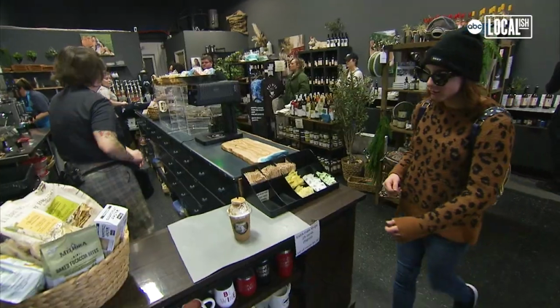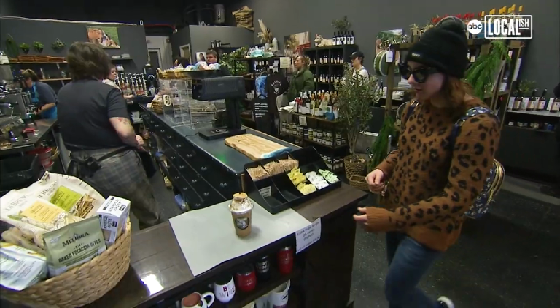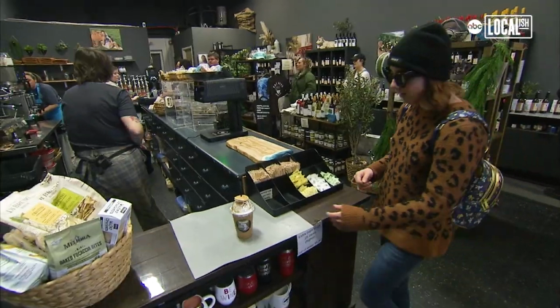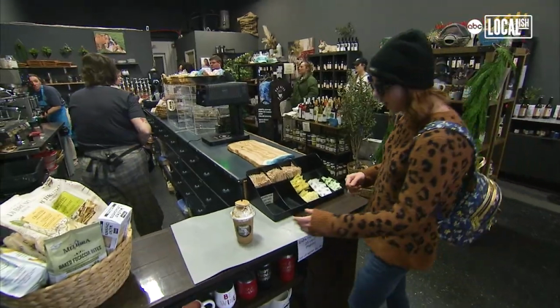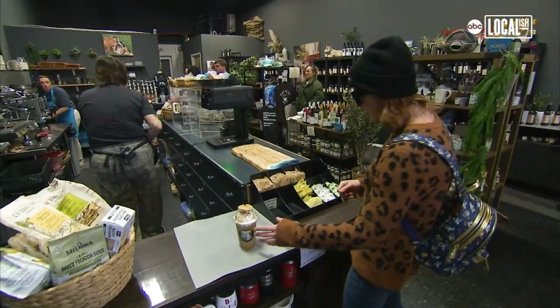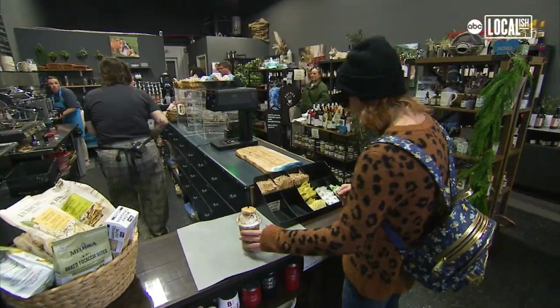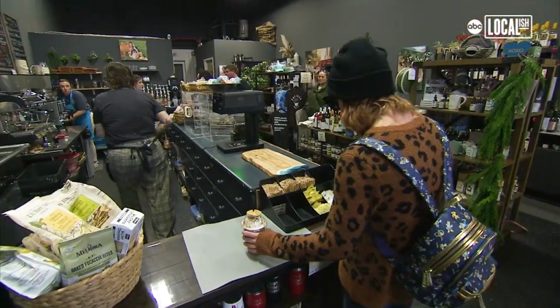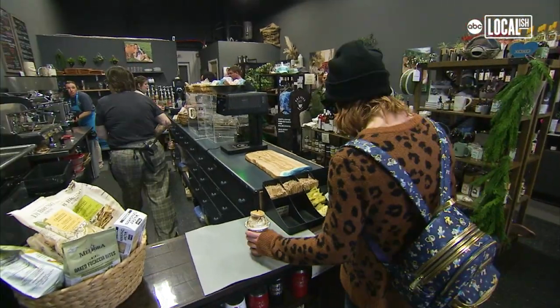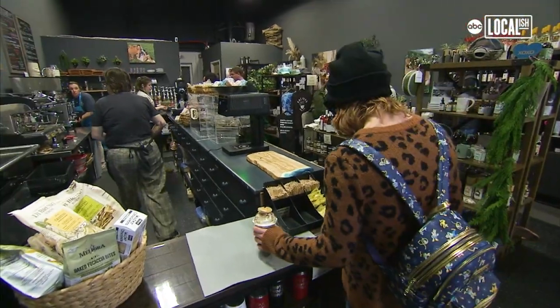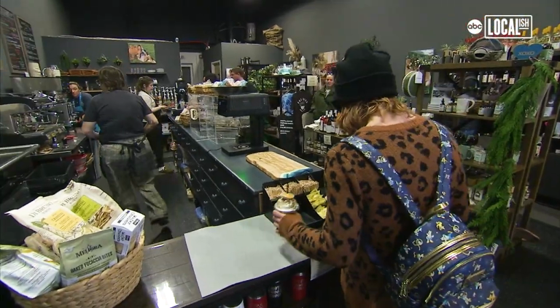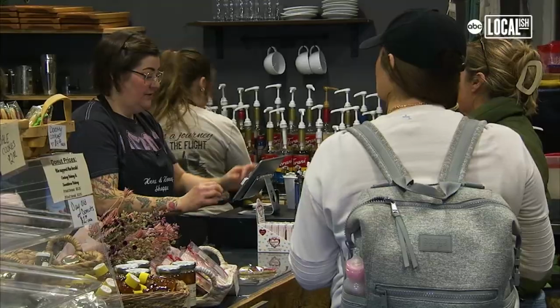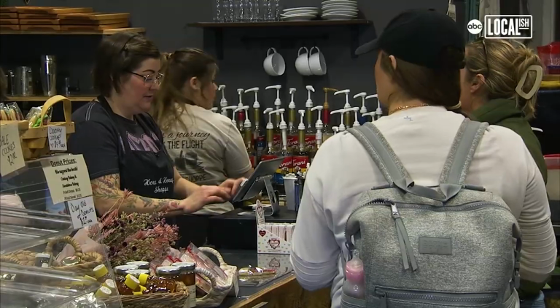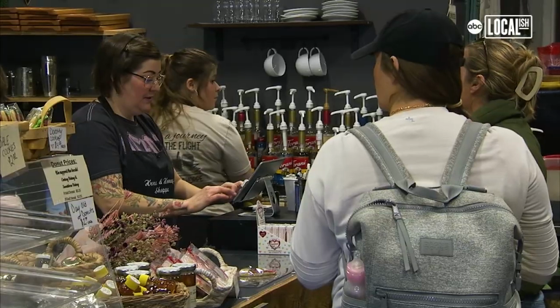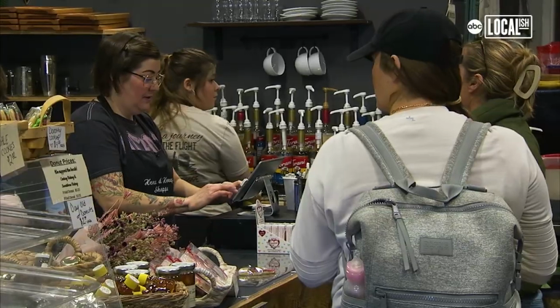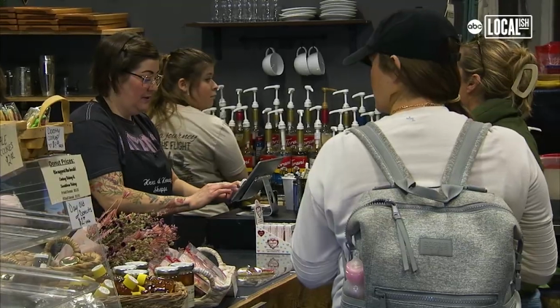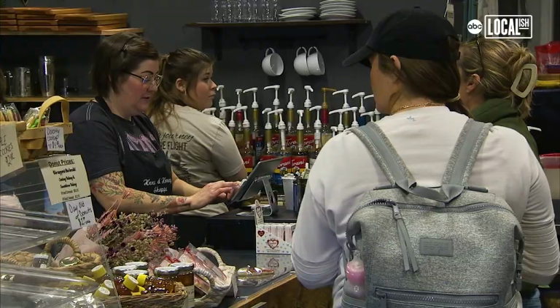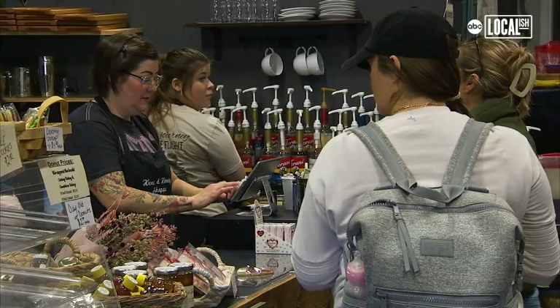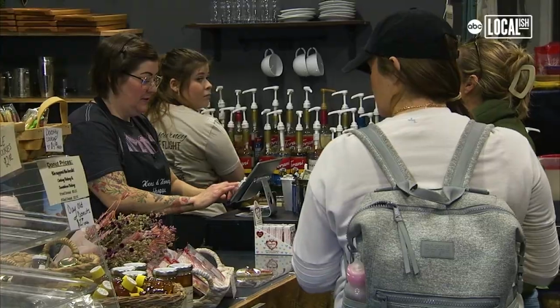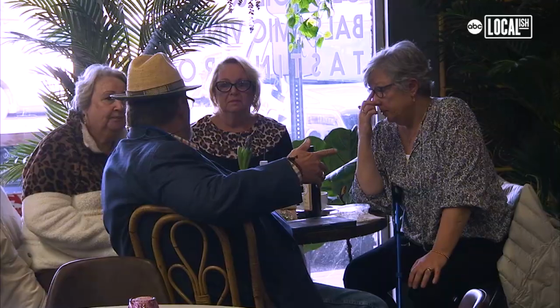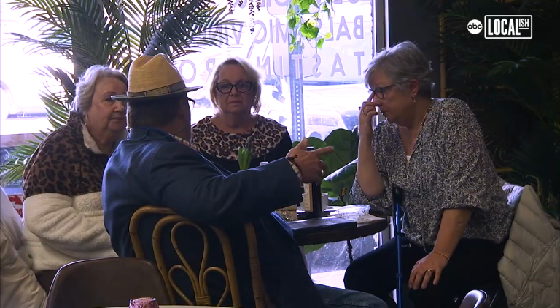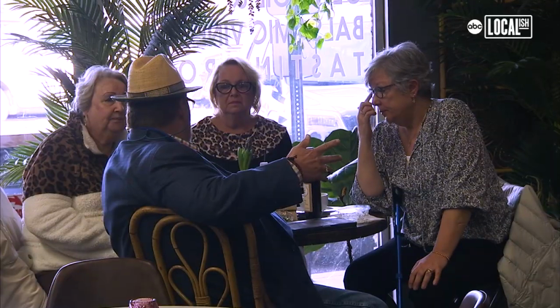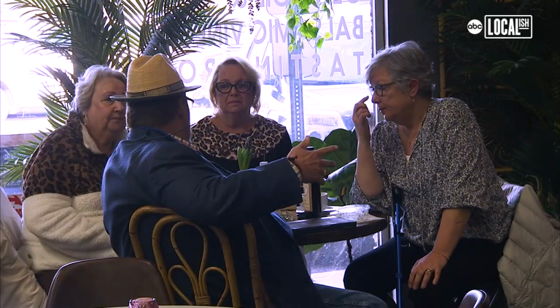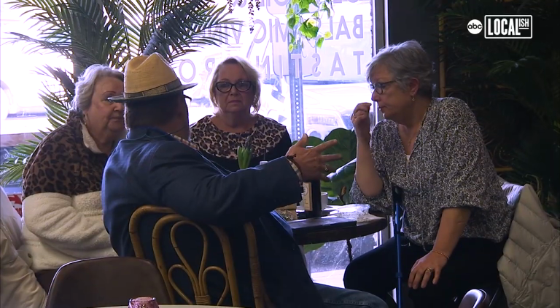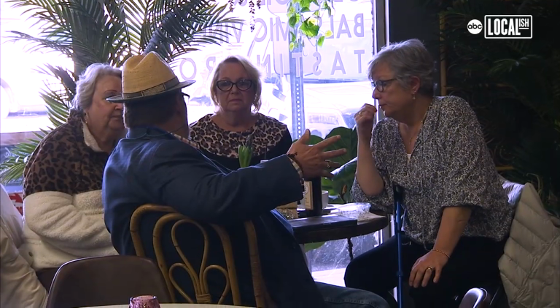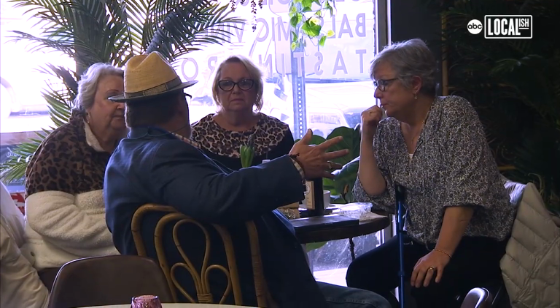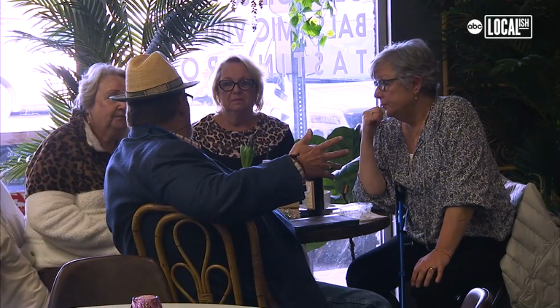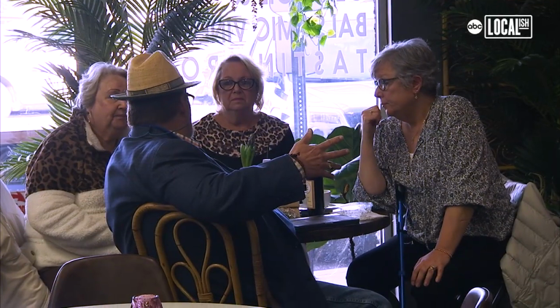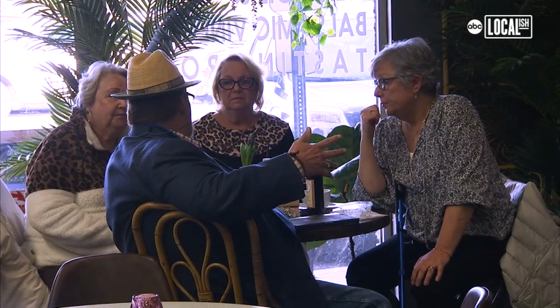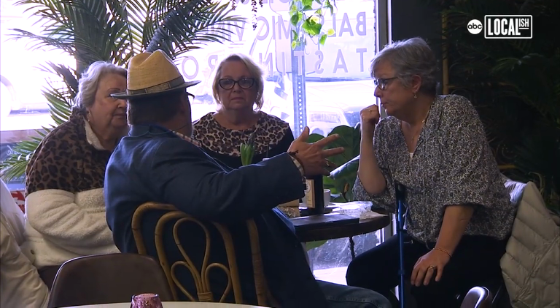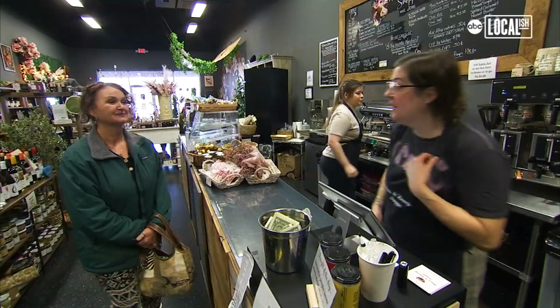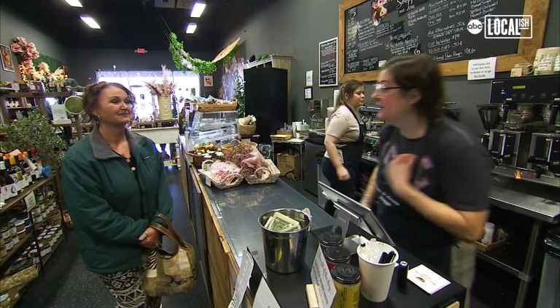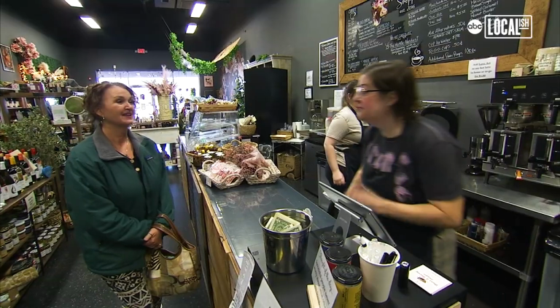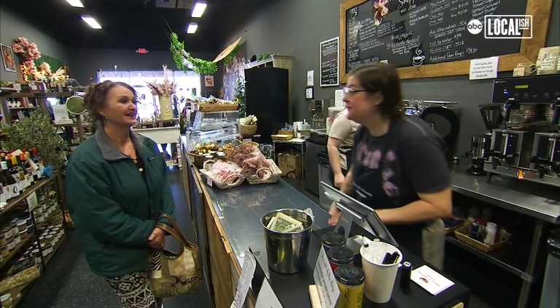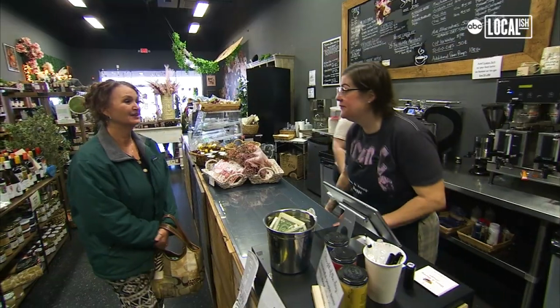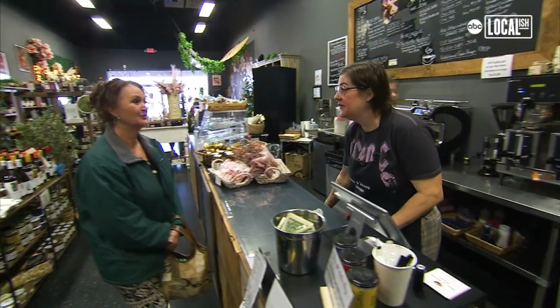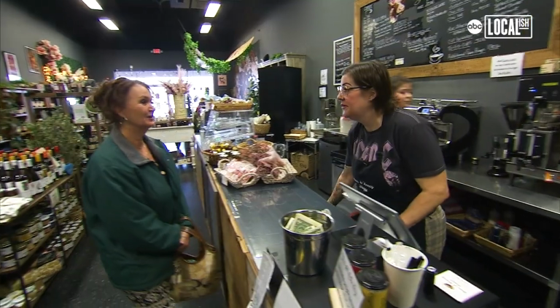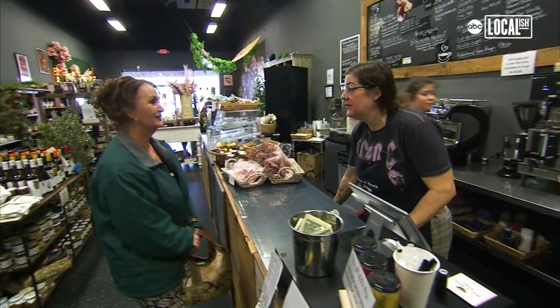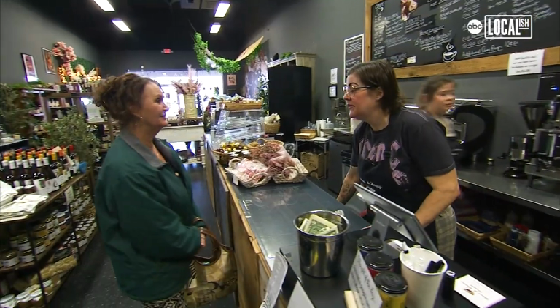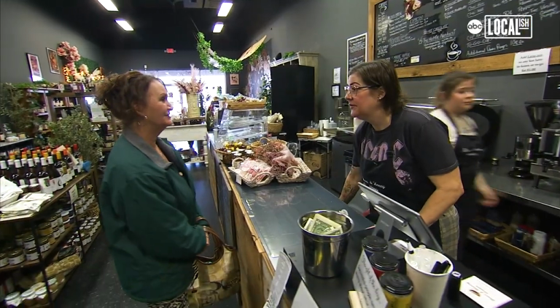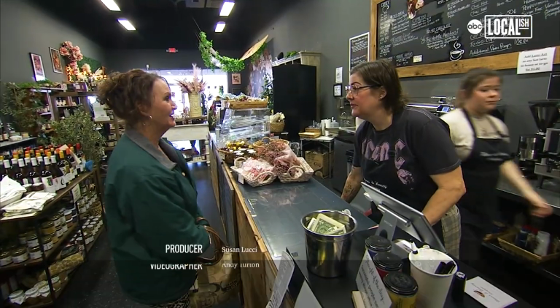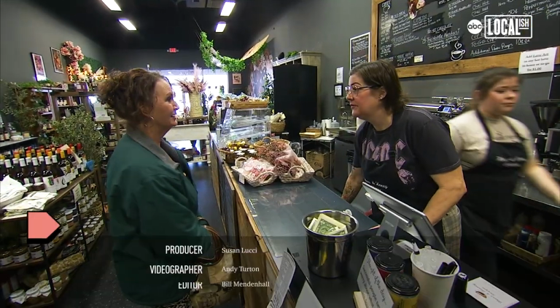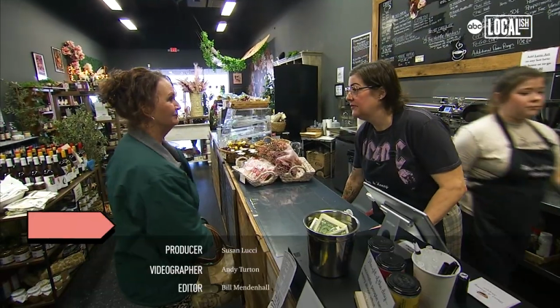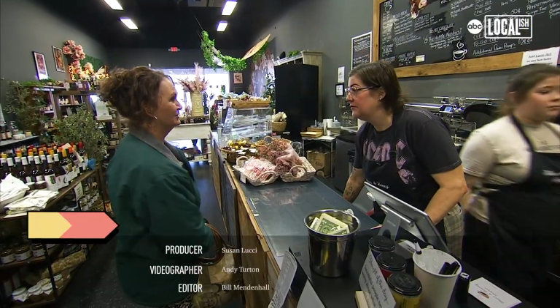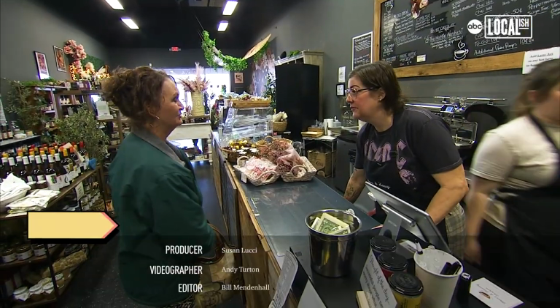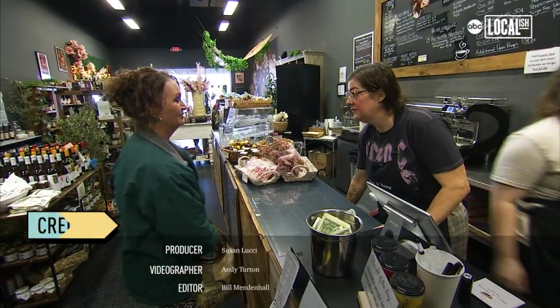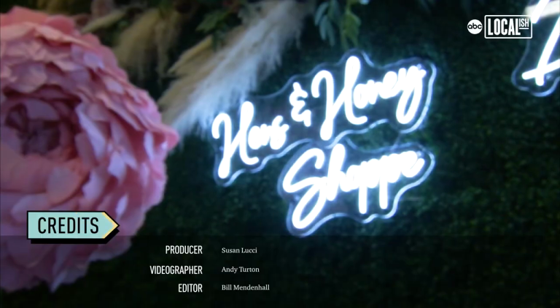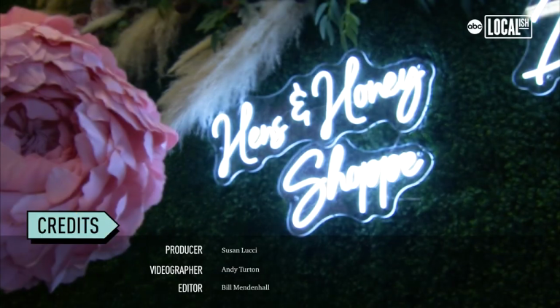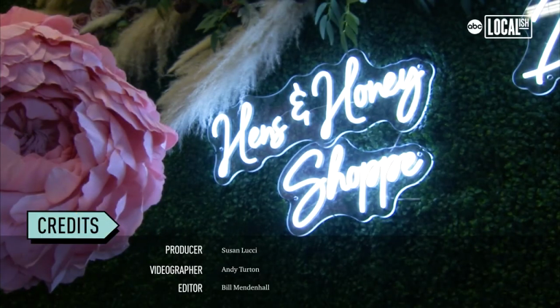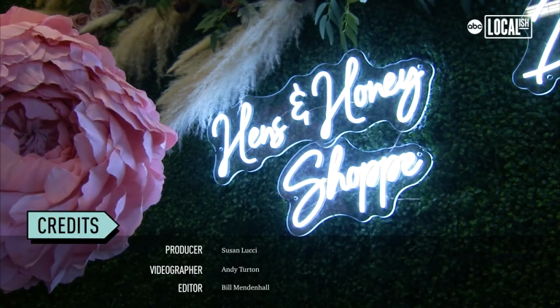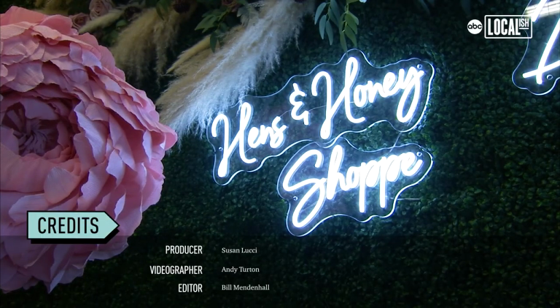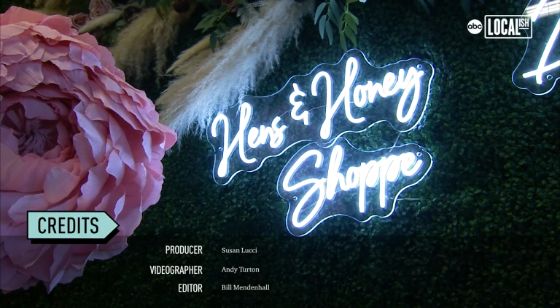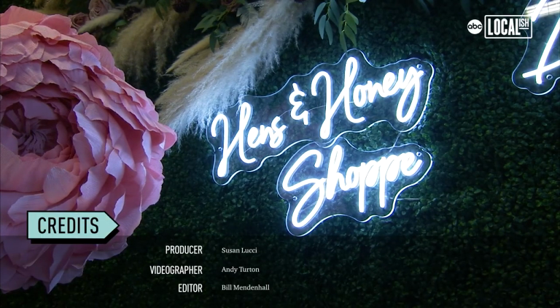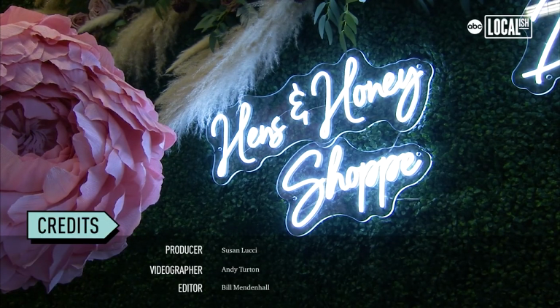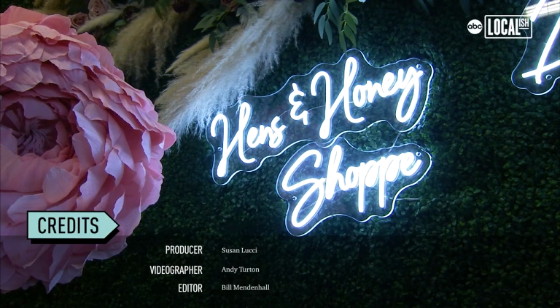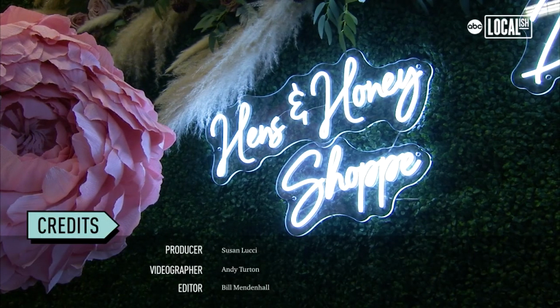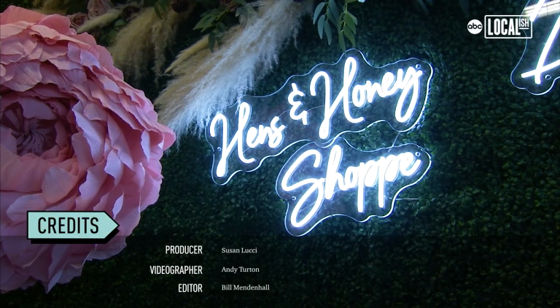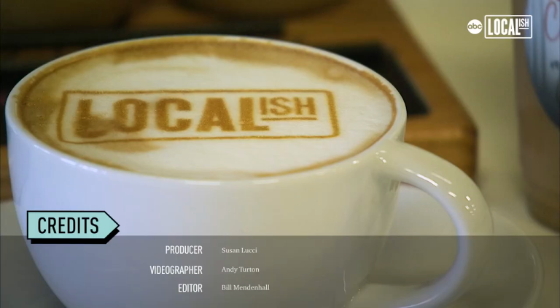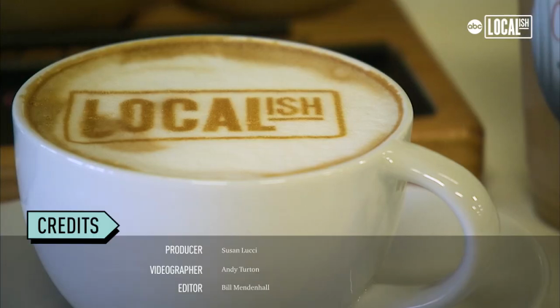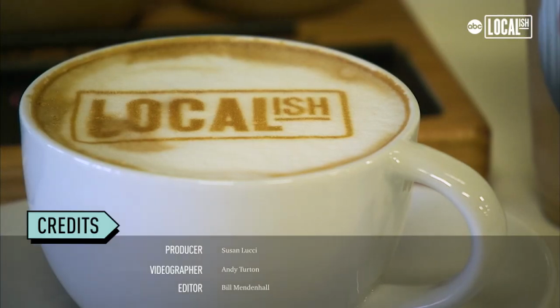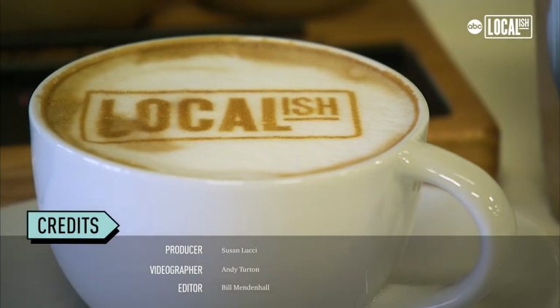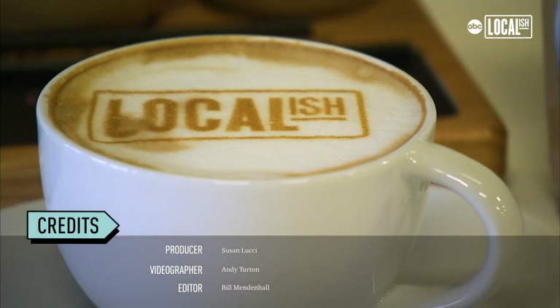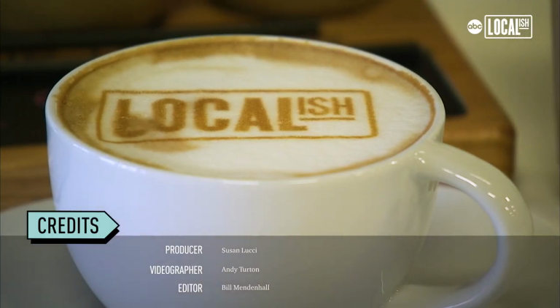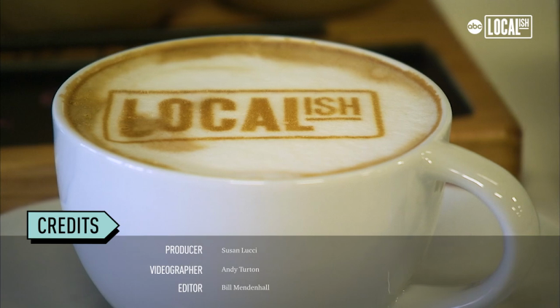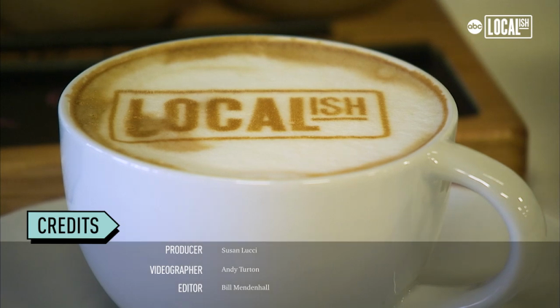You're welcome. I absolutely love my customers. We joke with everybody, and it's a very warm and inviting environment. It's always a good time.